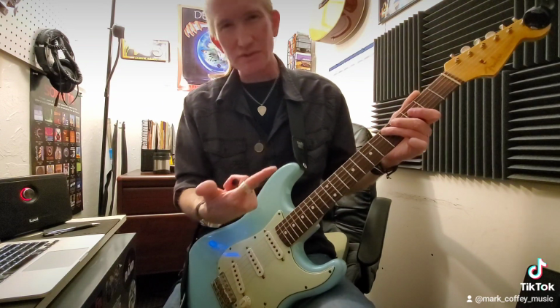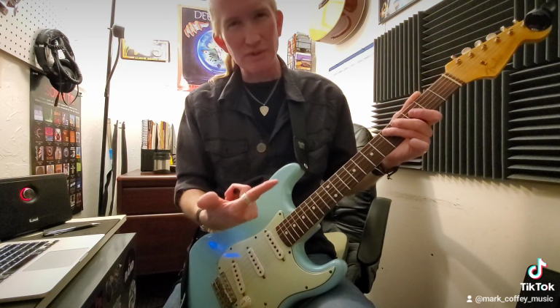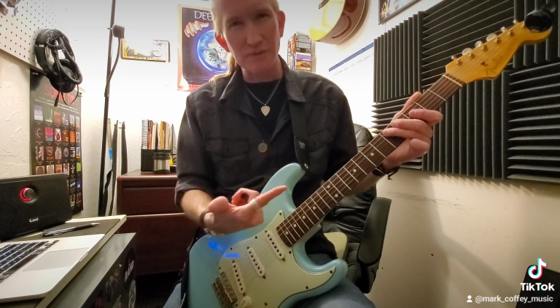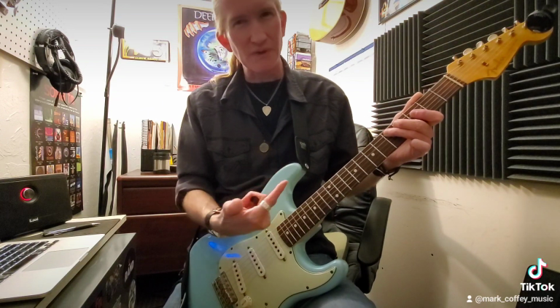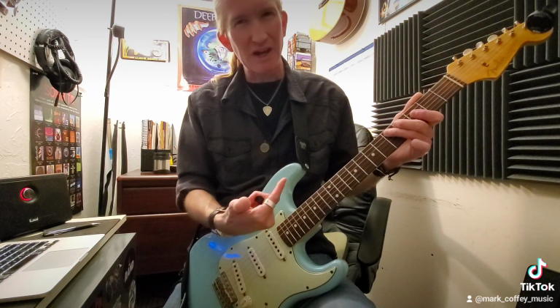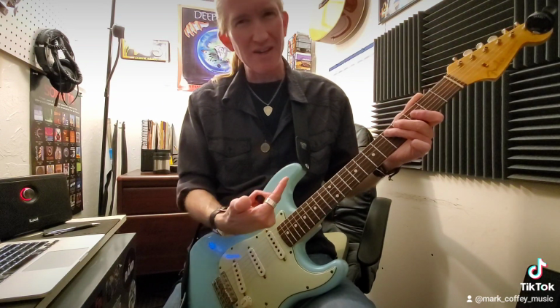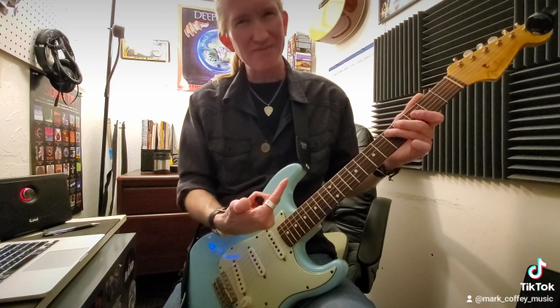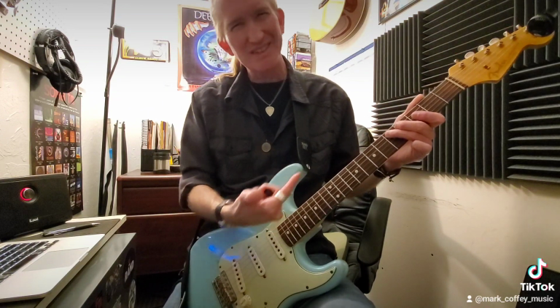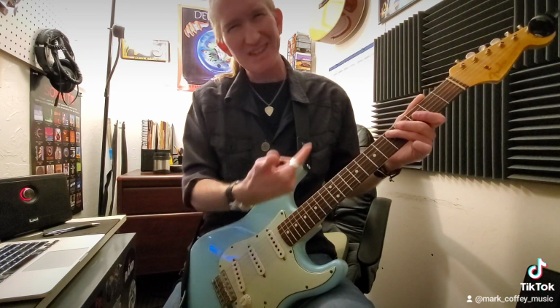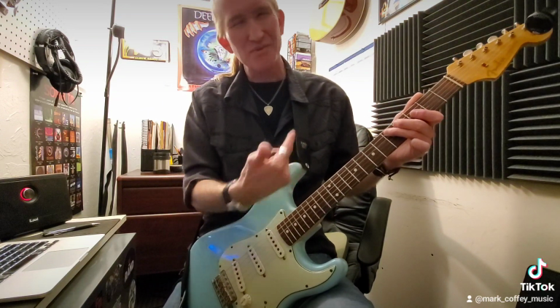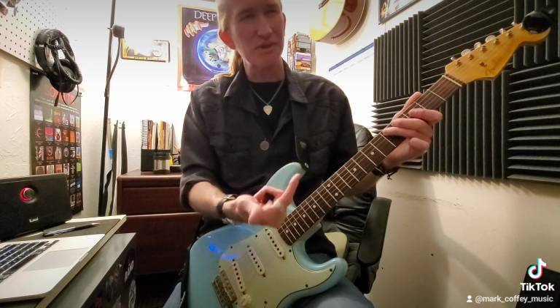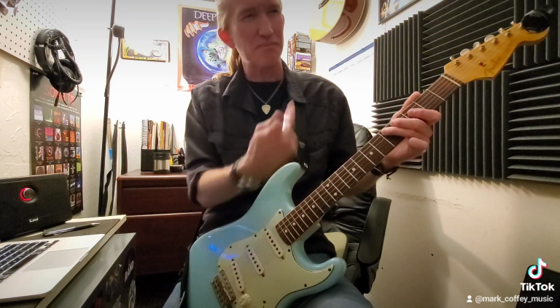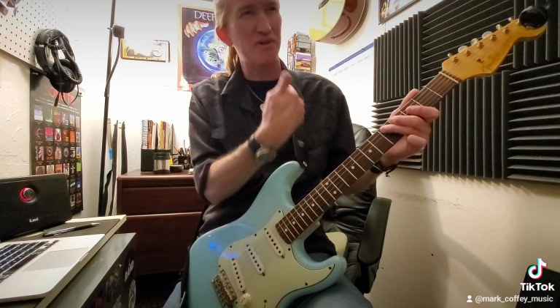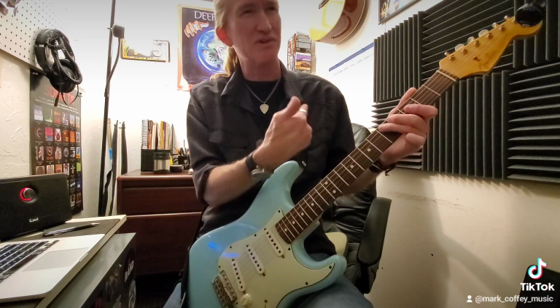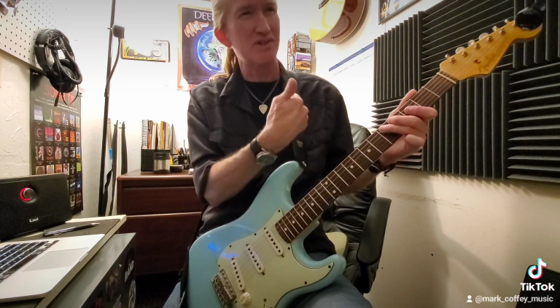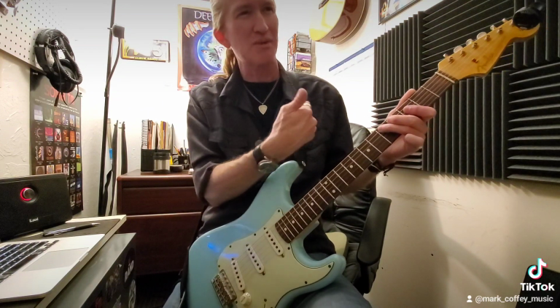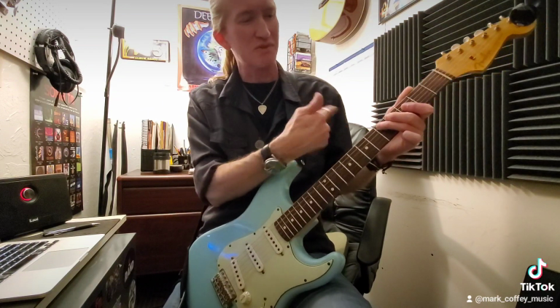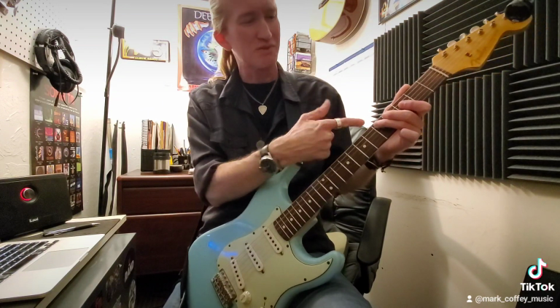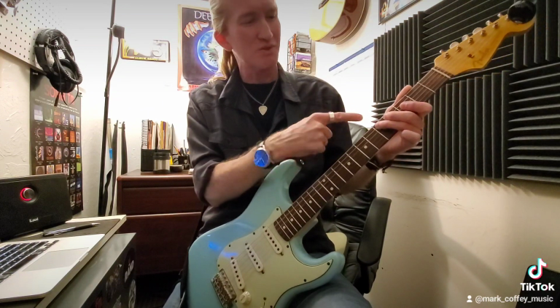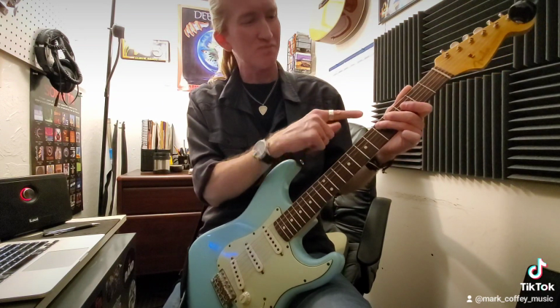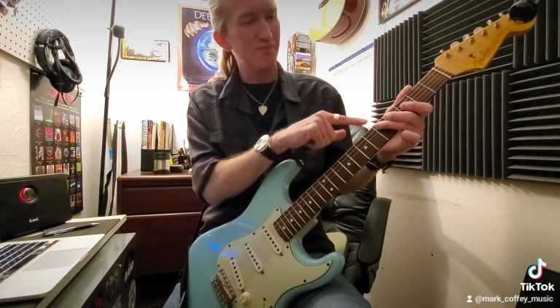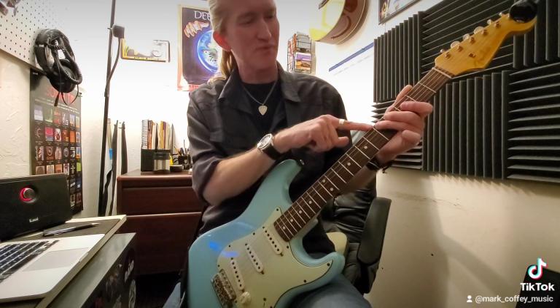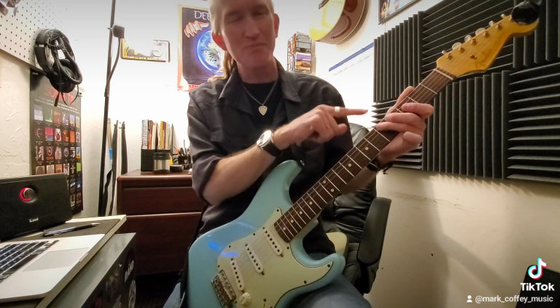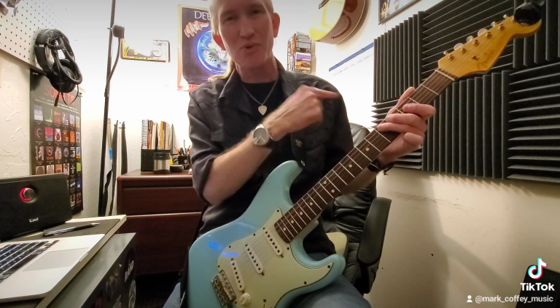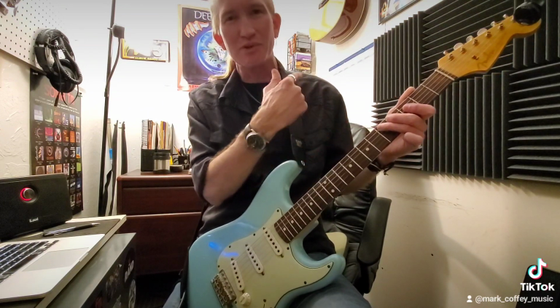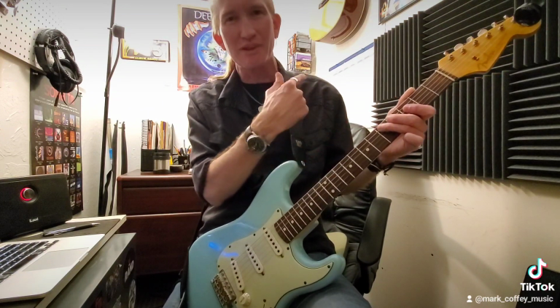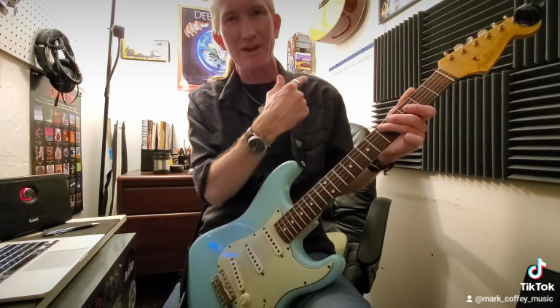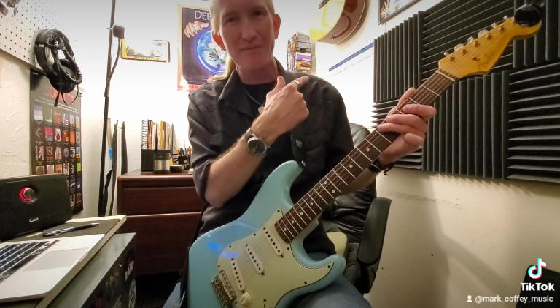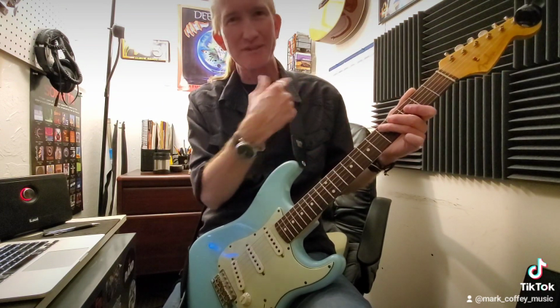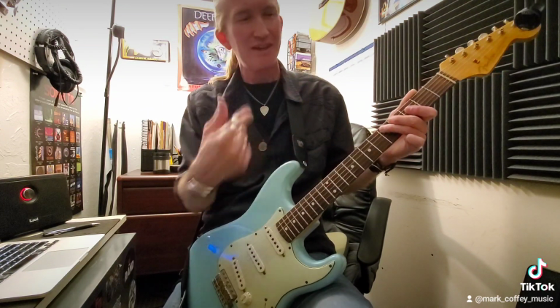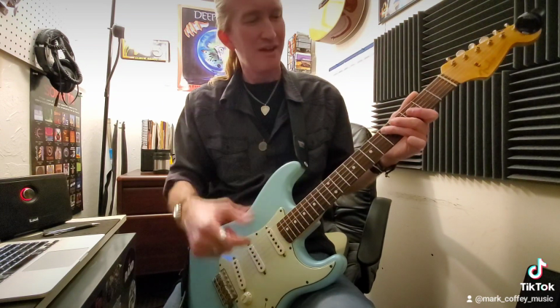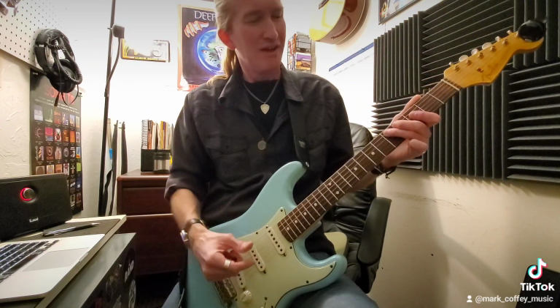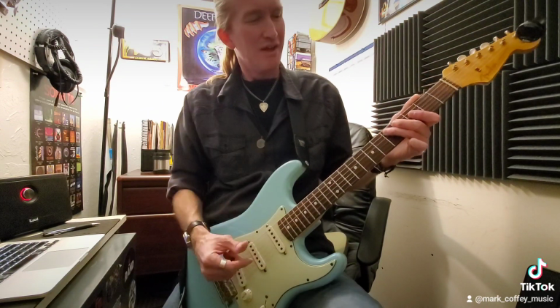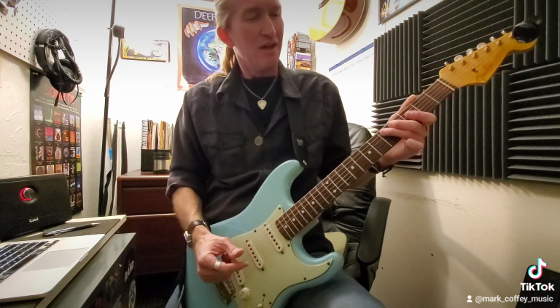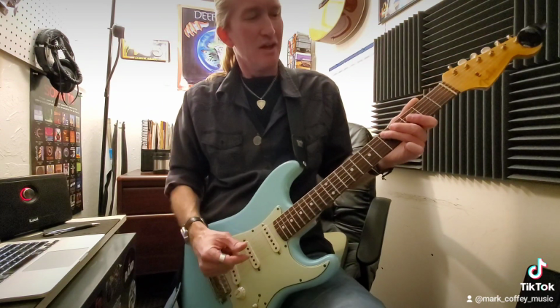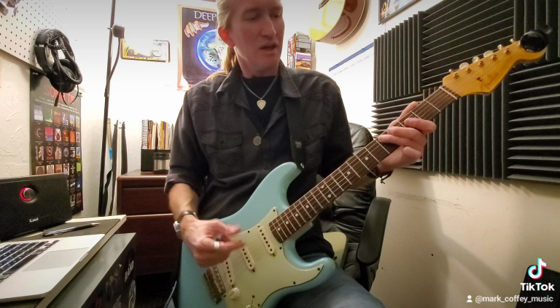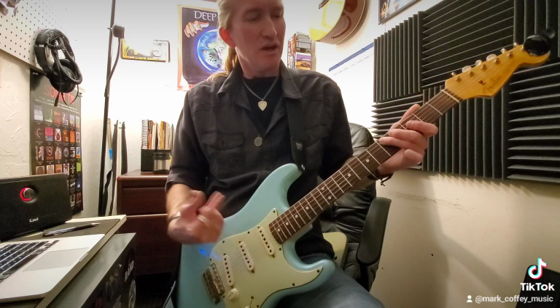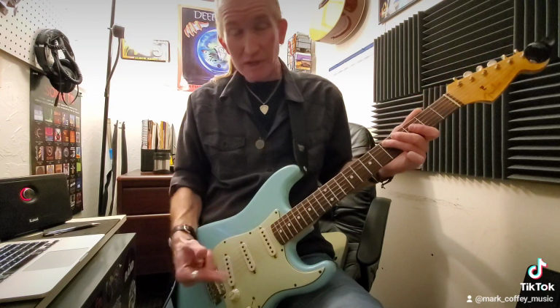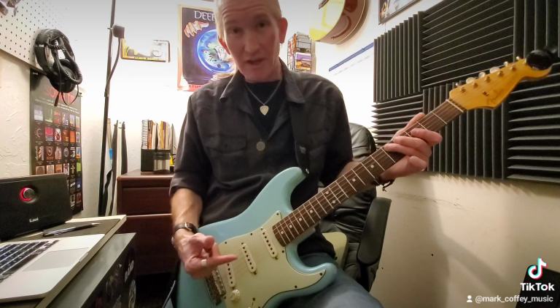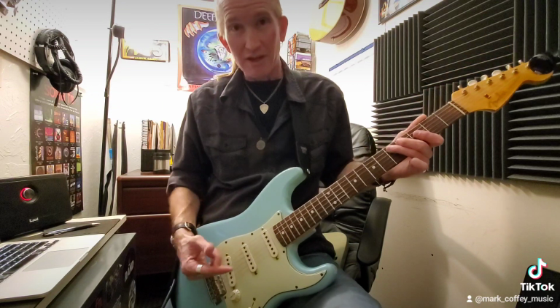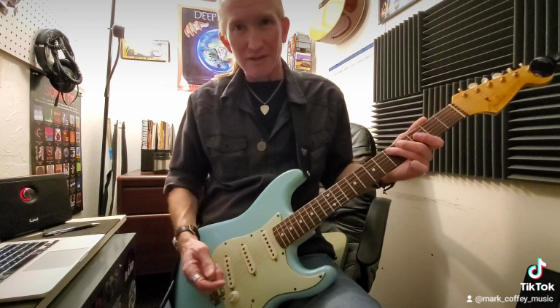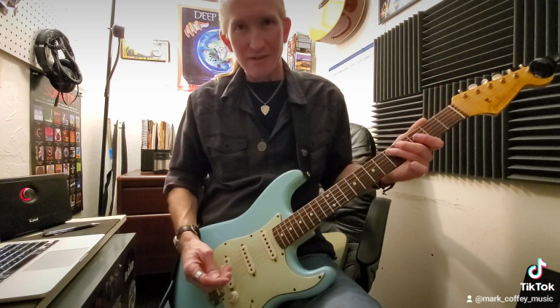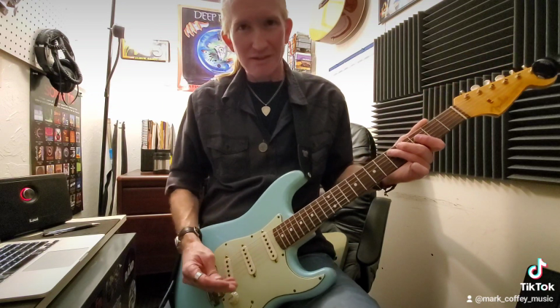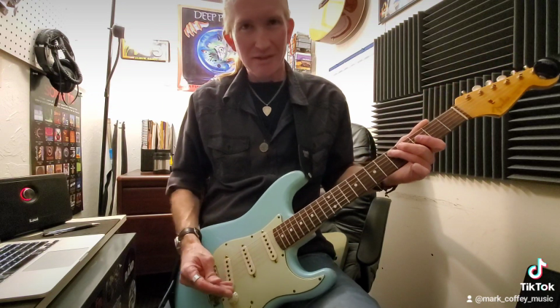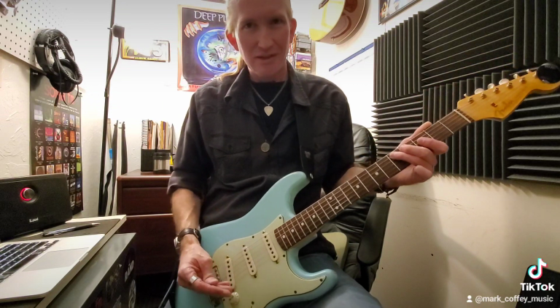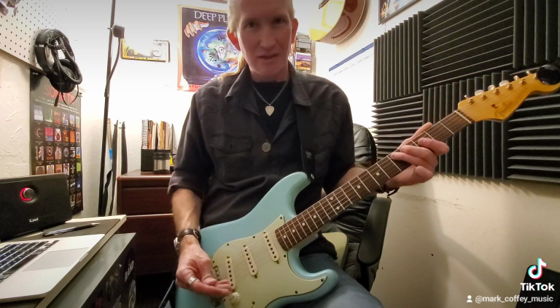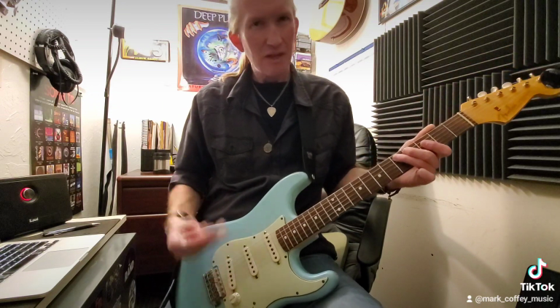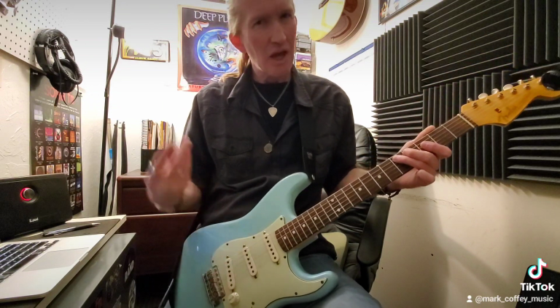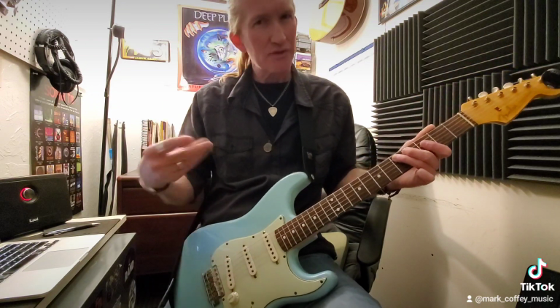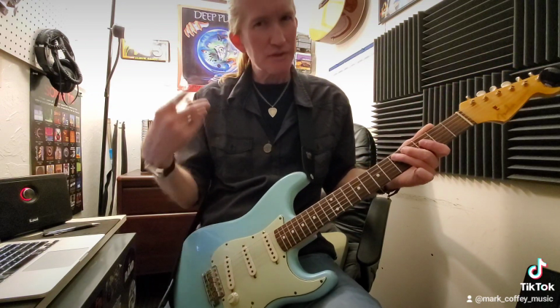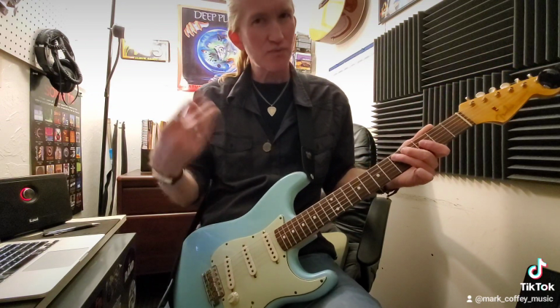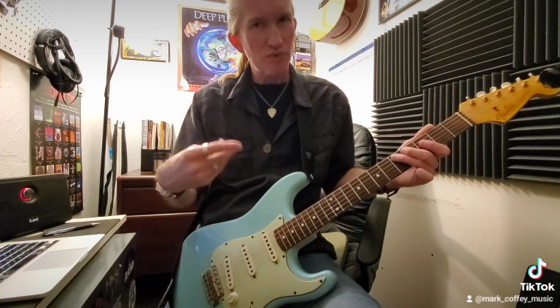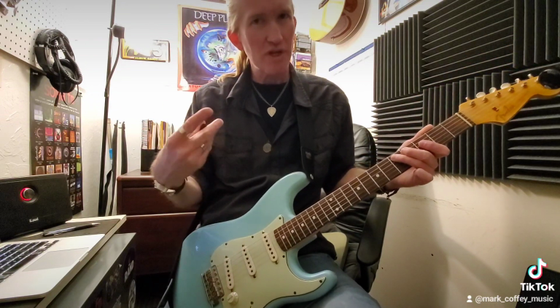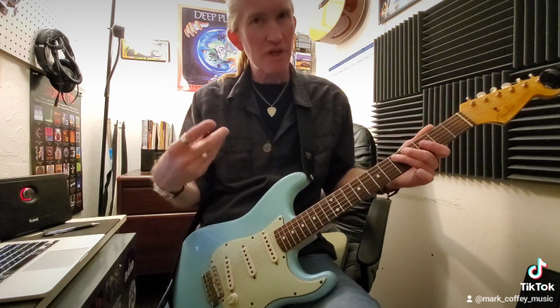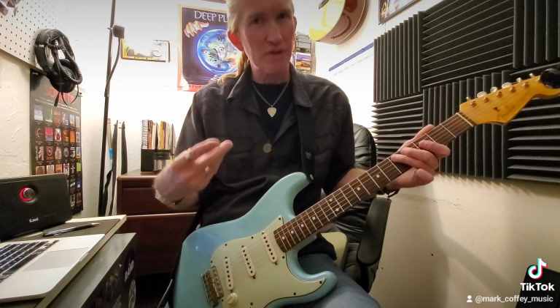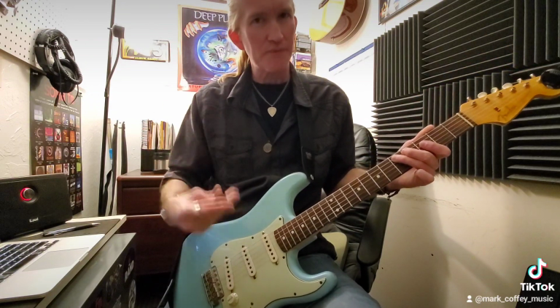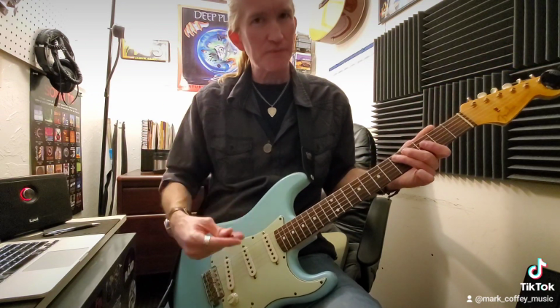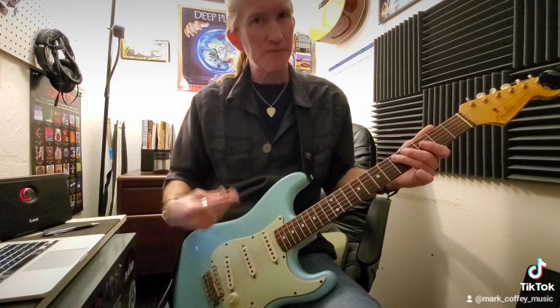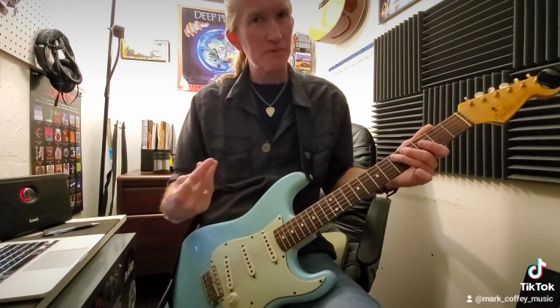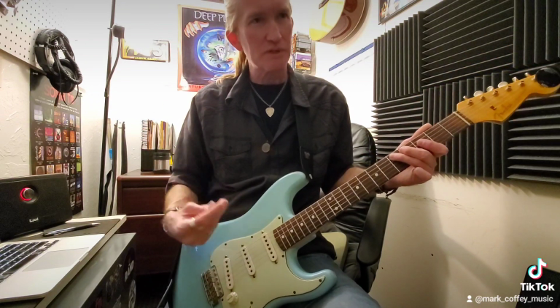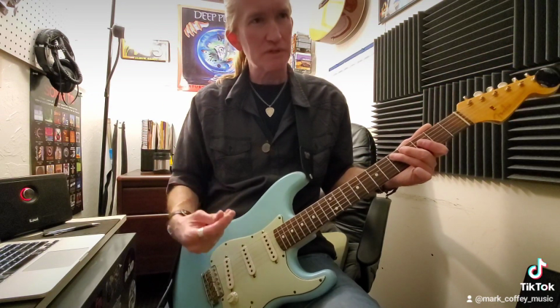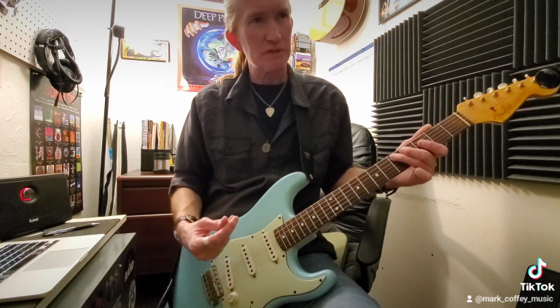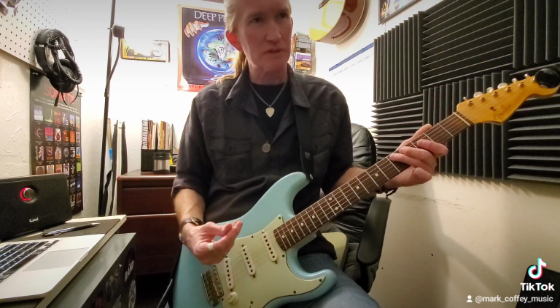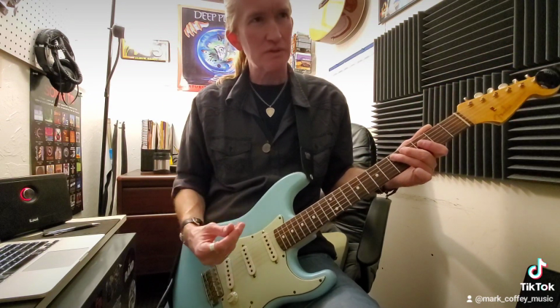You're bending by pulling down — that's the down bend. On string five you really have to pull down; you can't push up because there's no fretboard left.